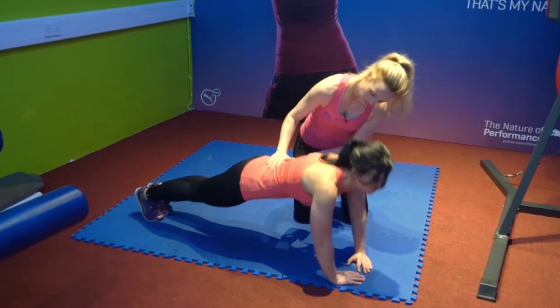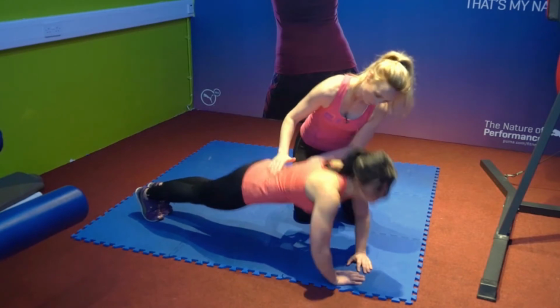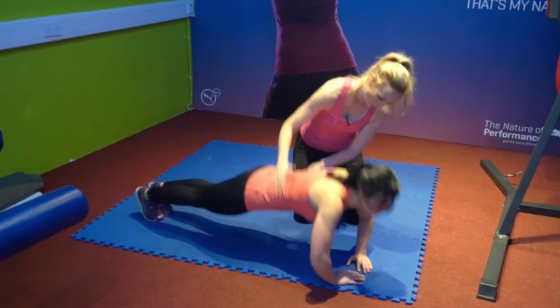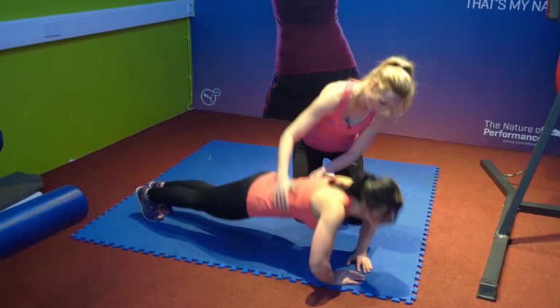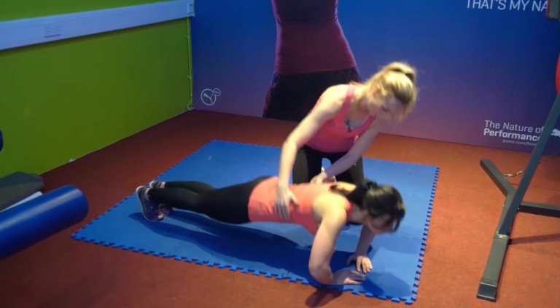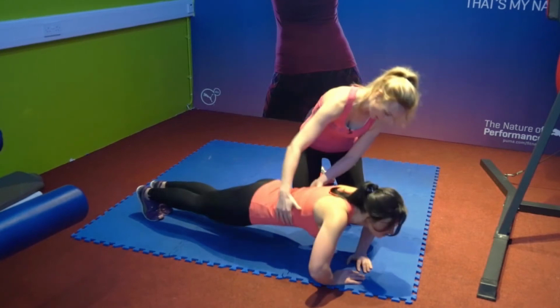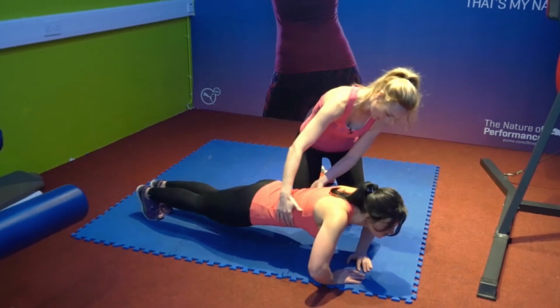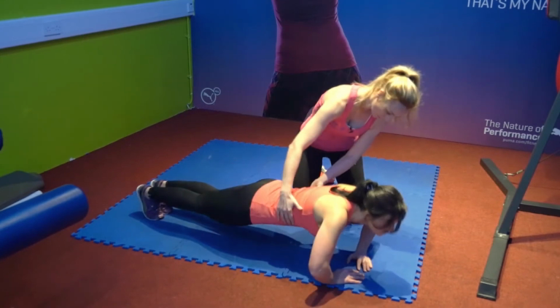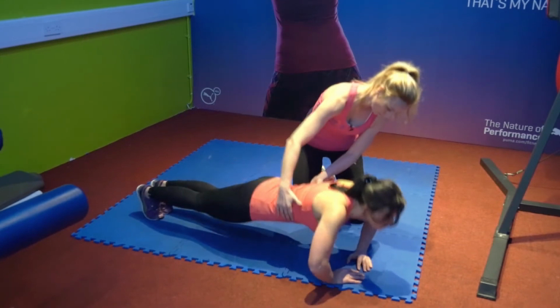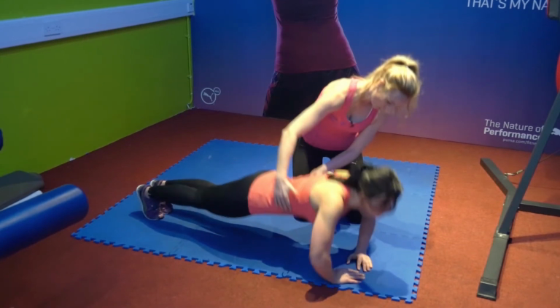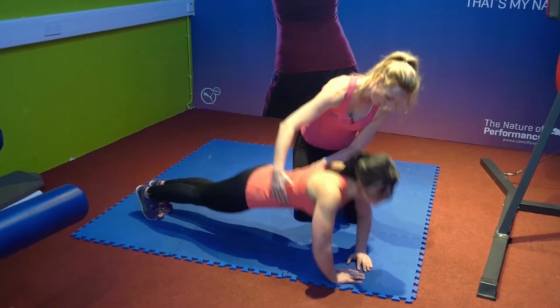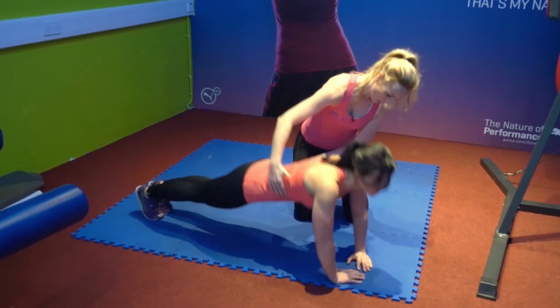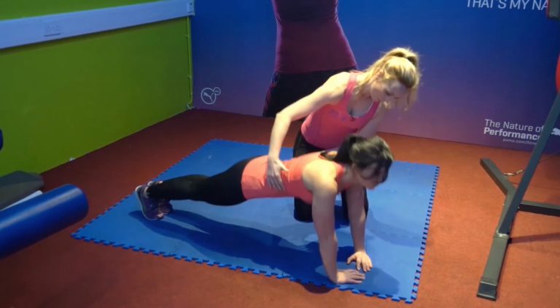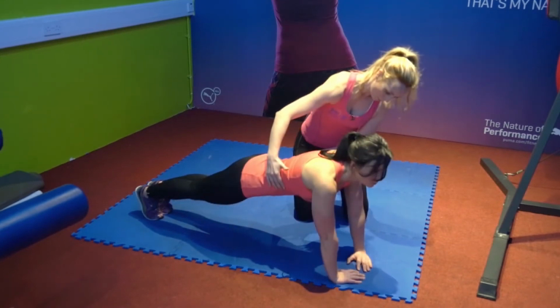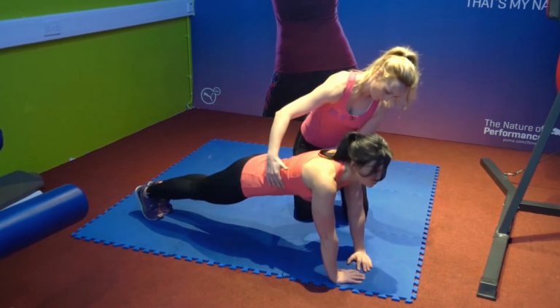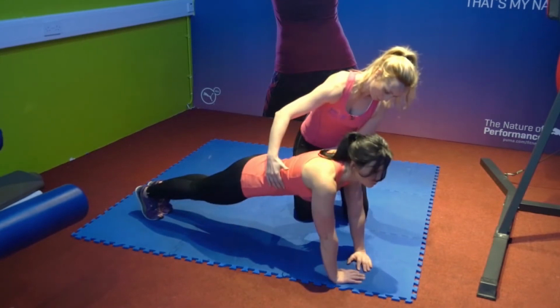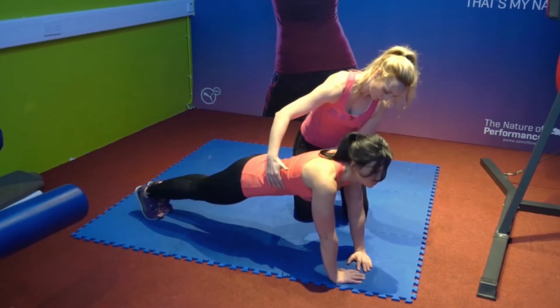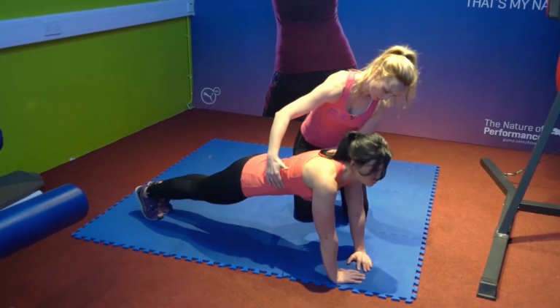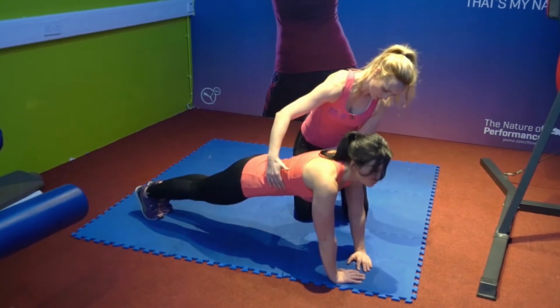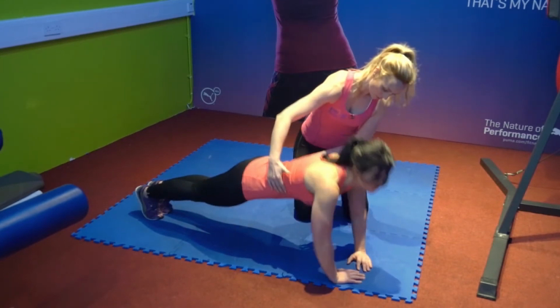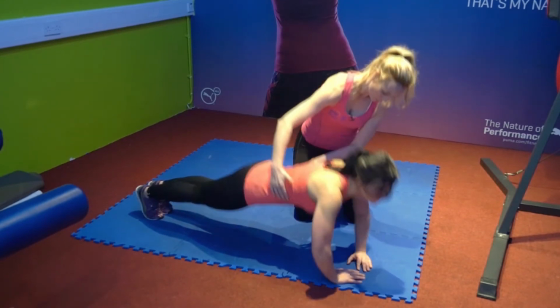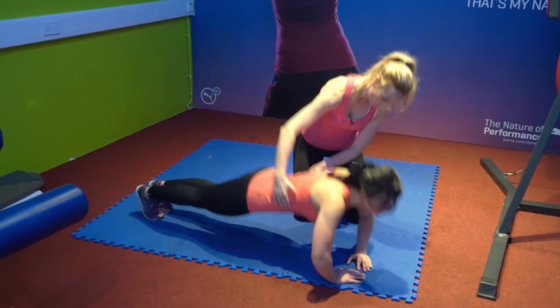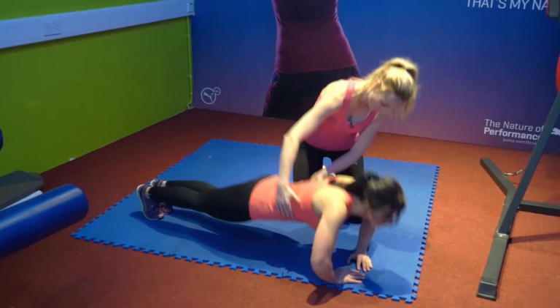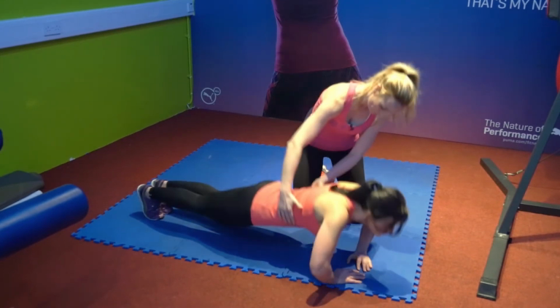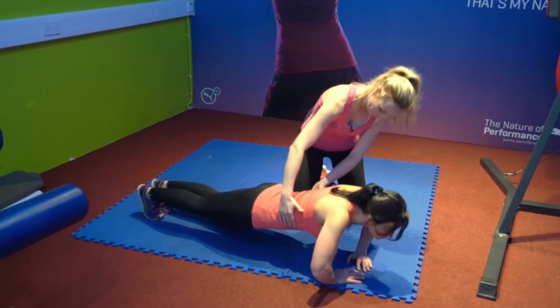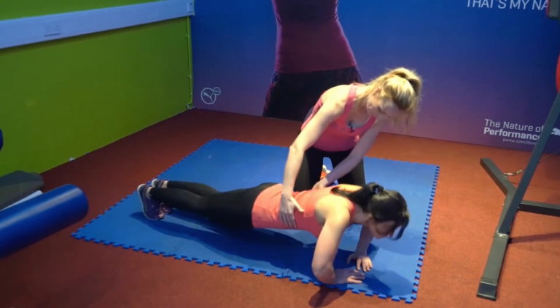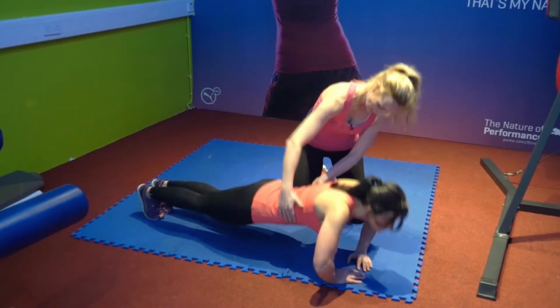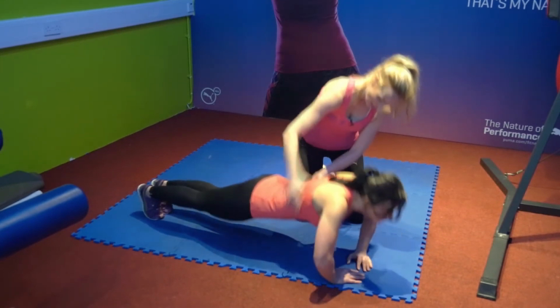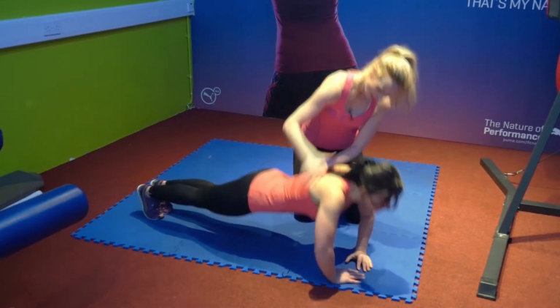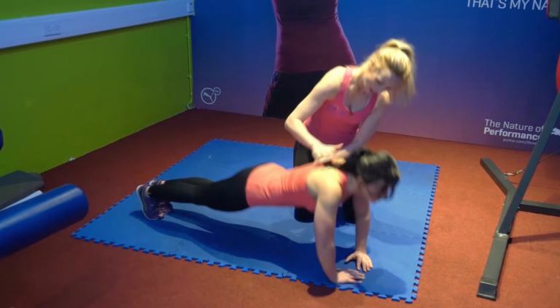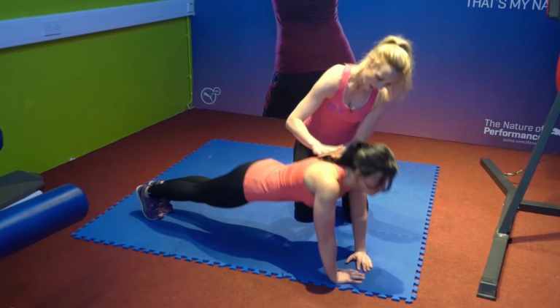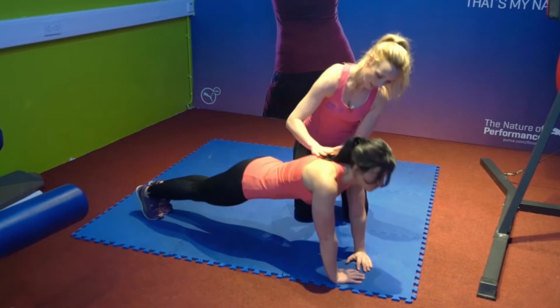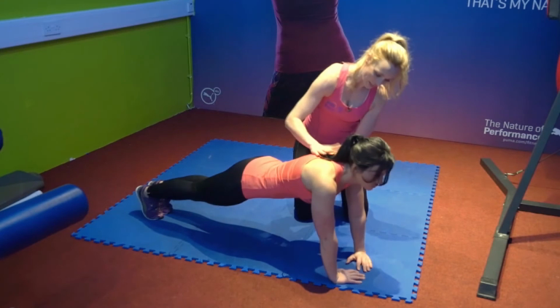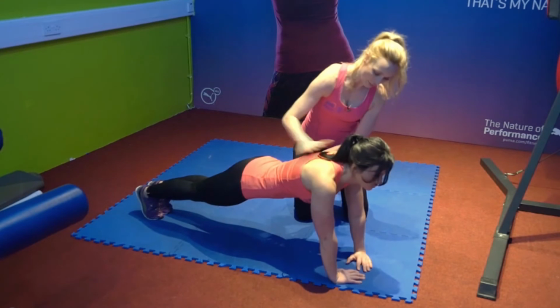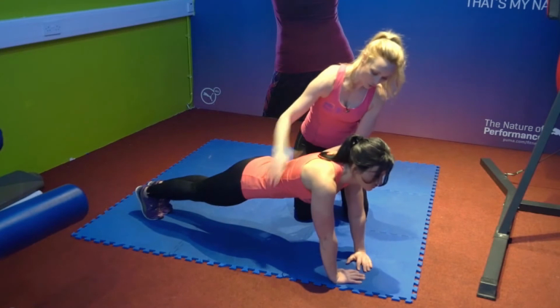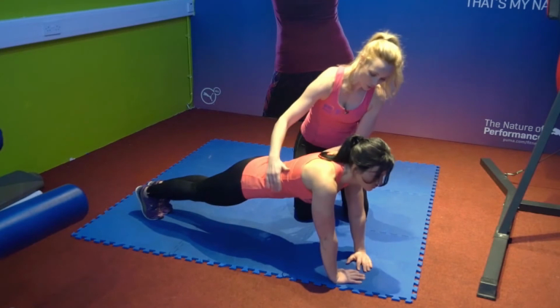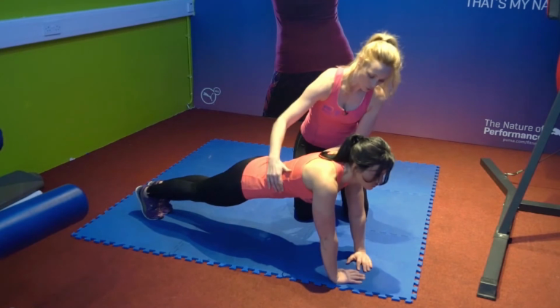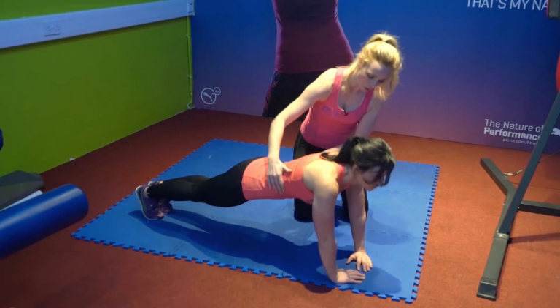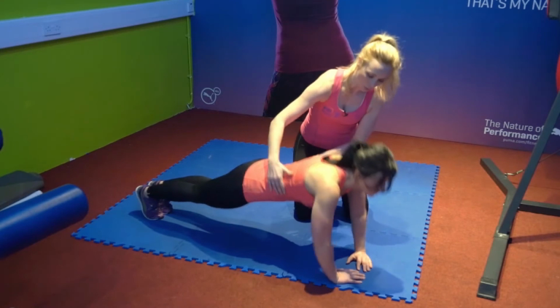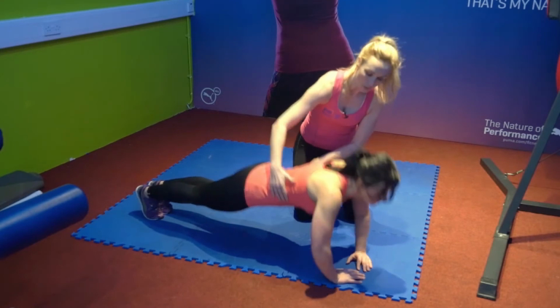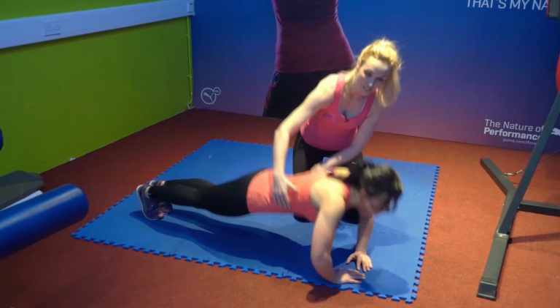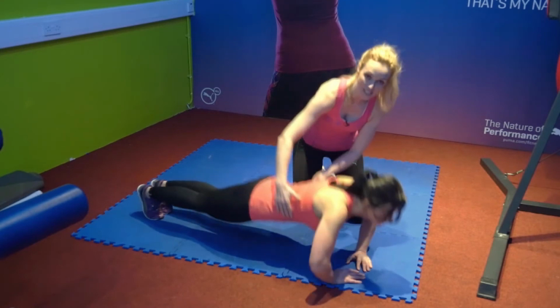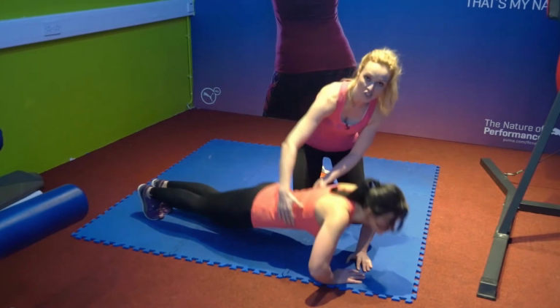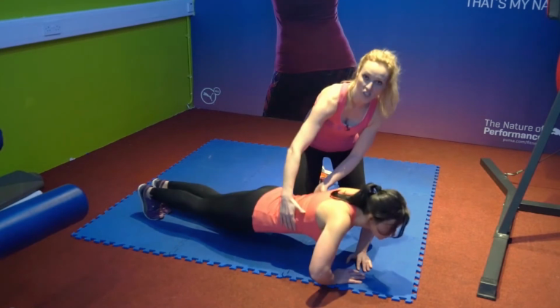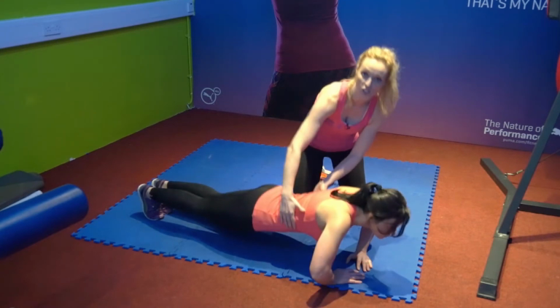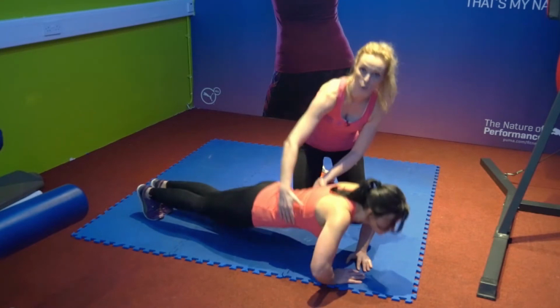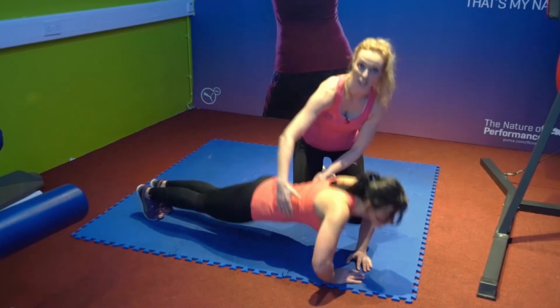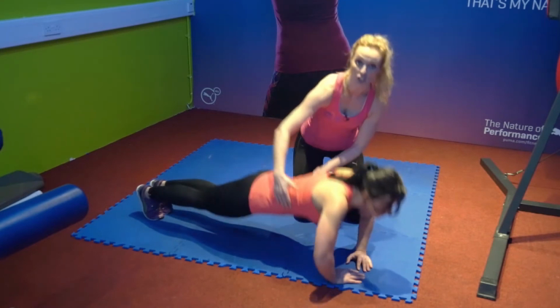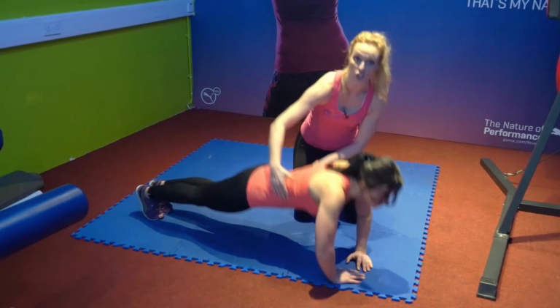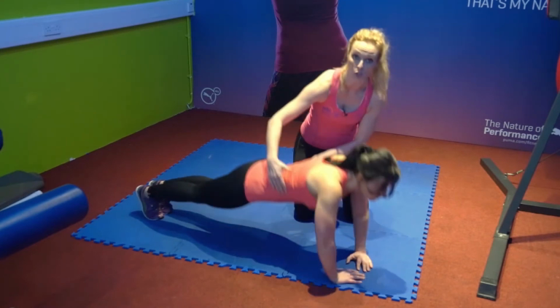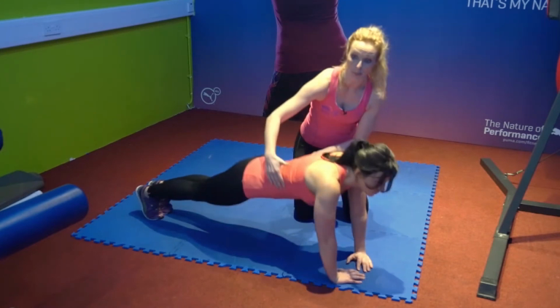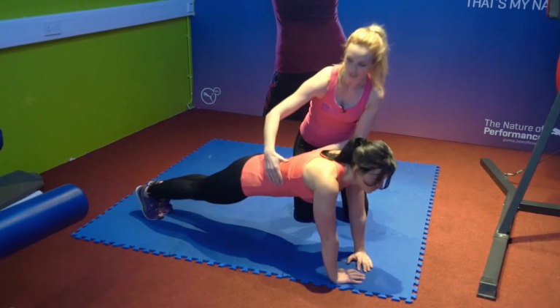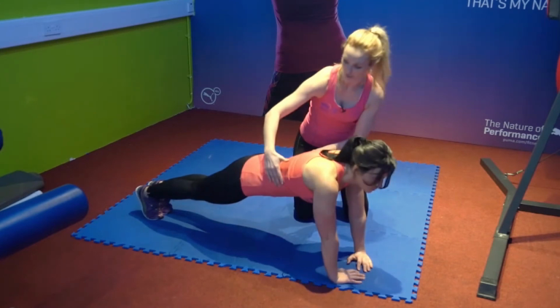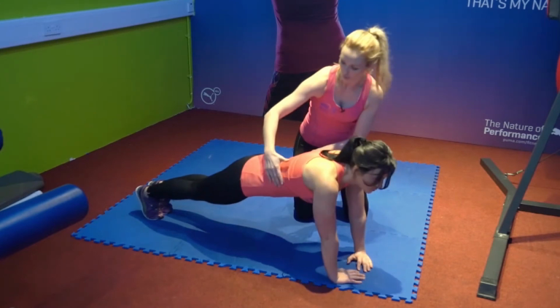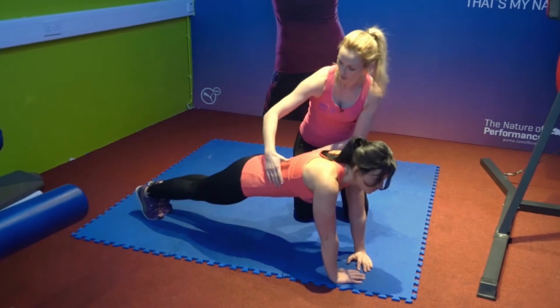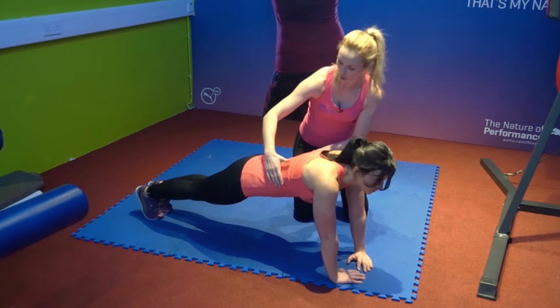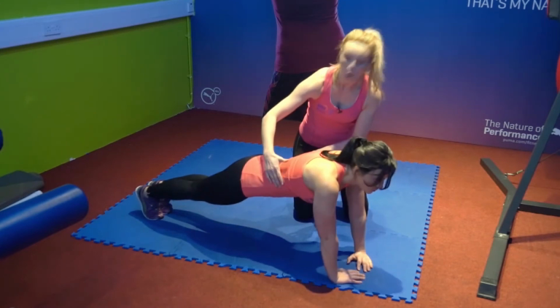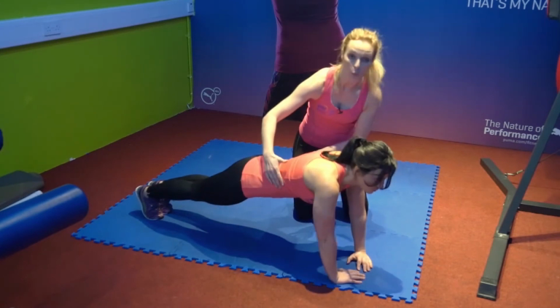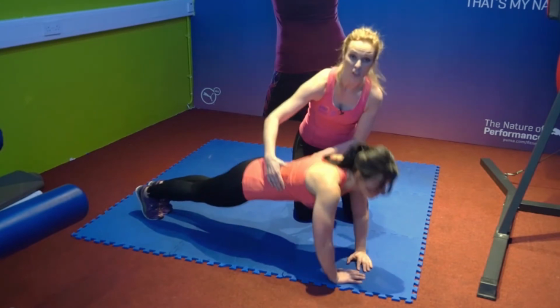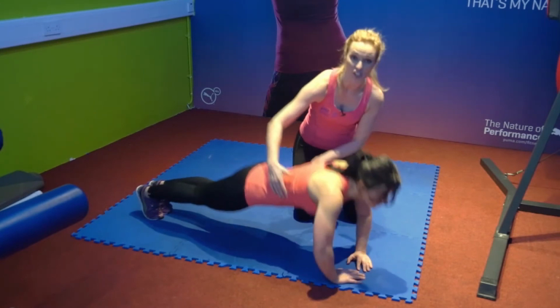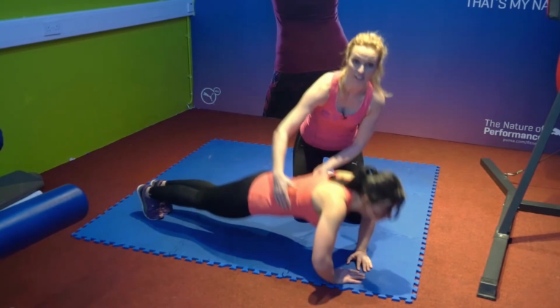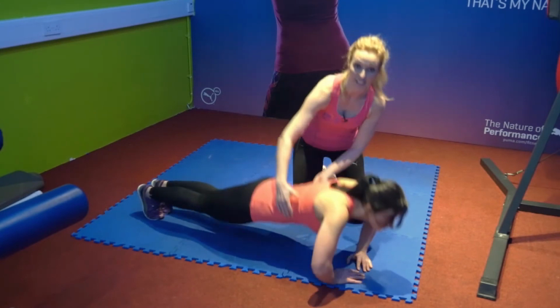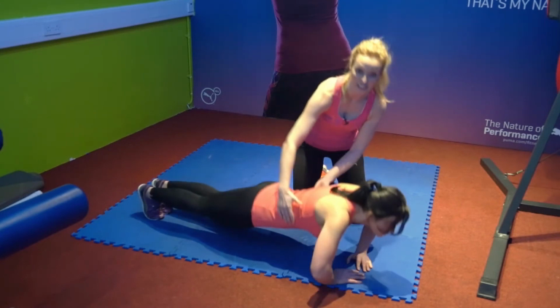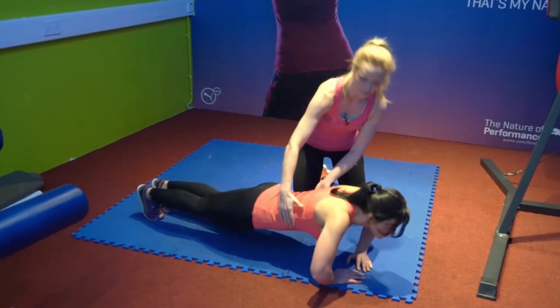Nice flat back. If you're struggling with this exercise you can actually do the beginner version, which is on the knees.